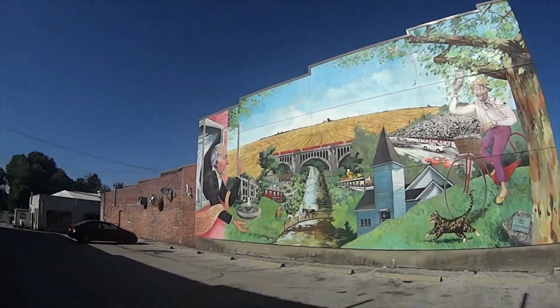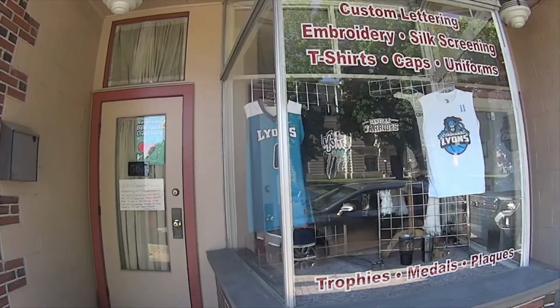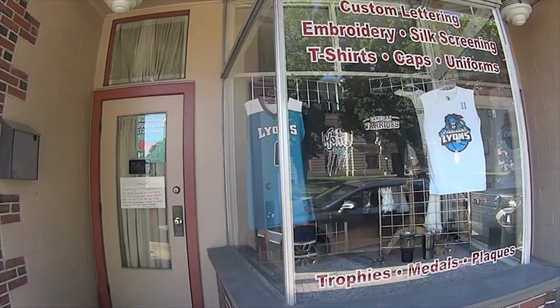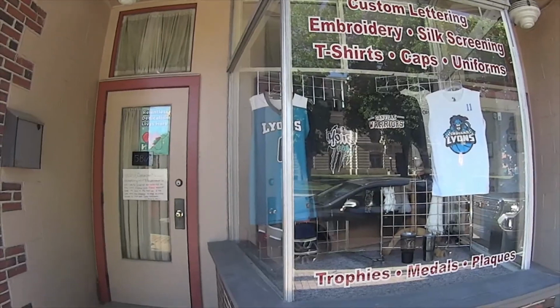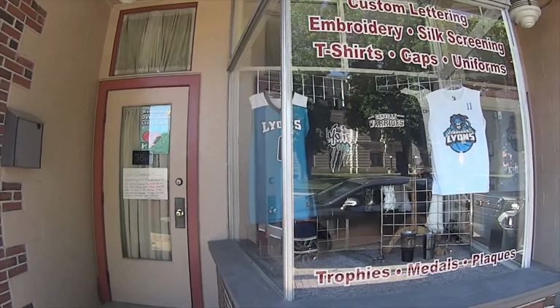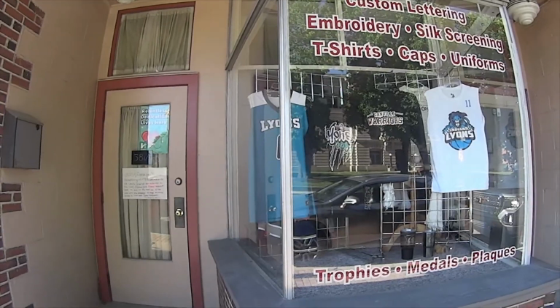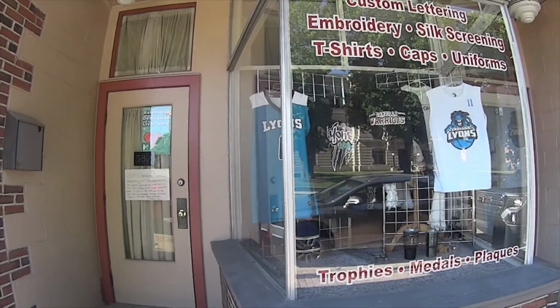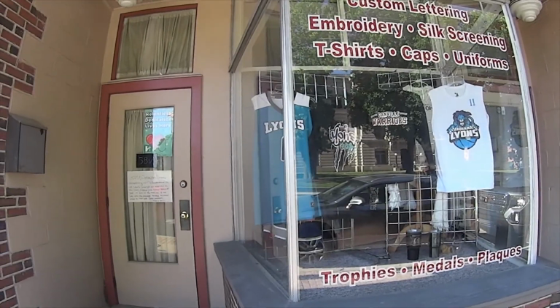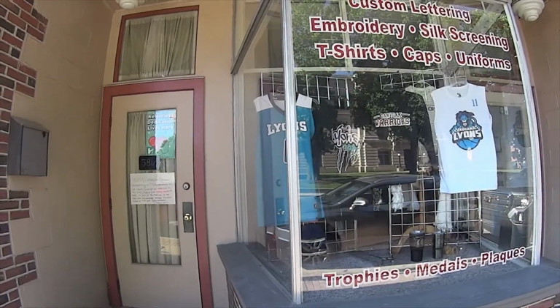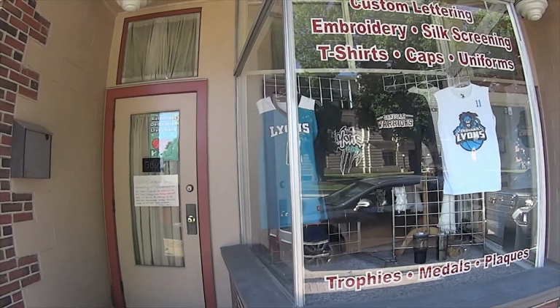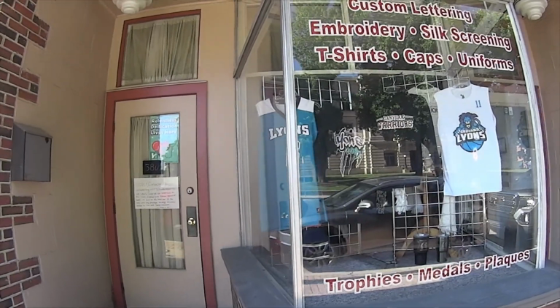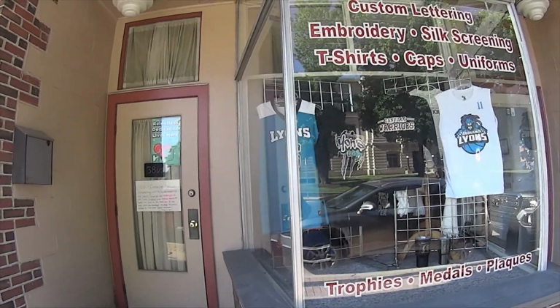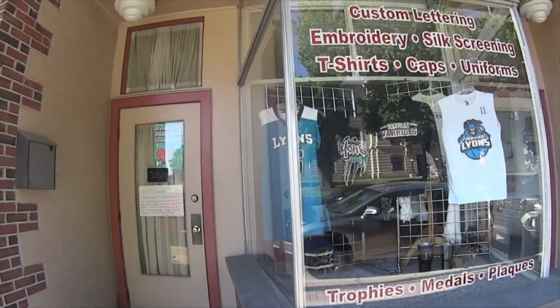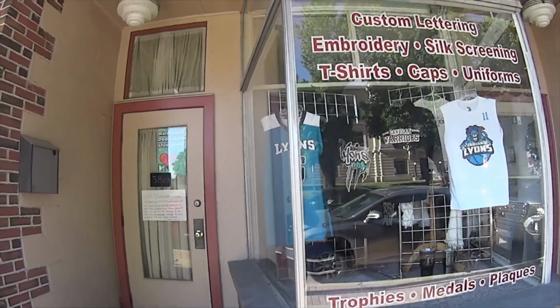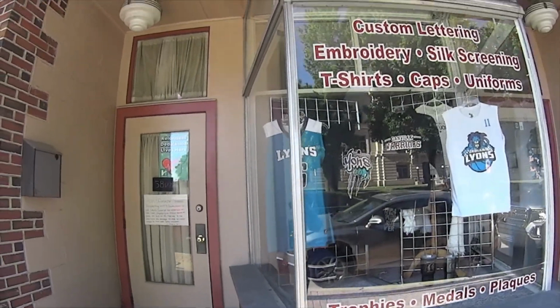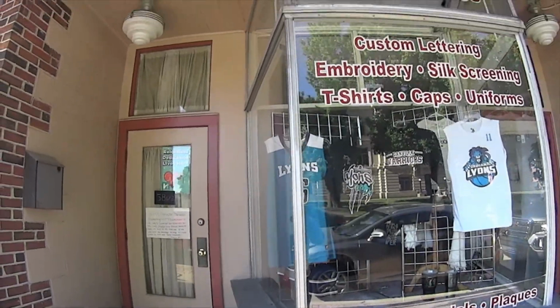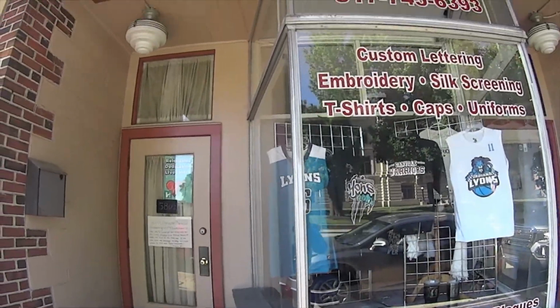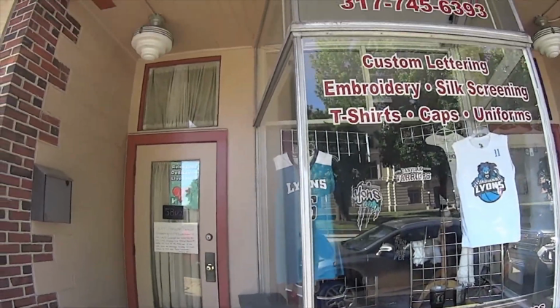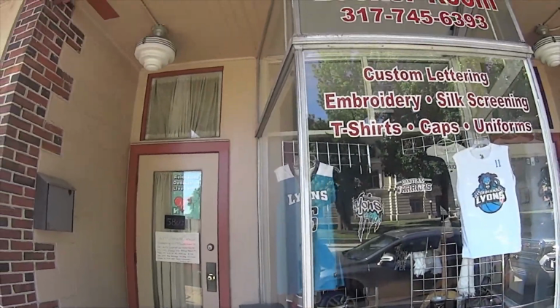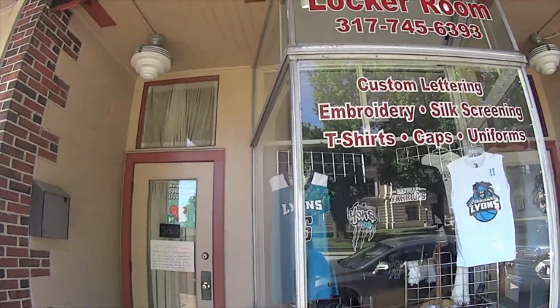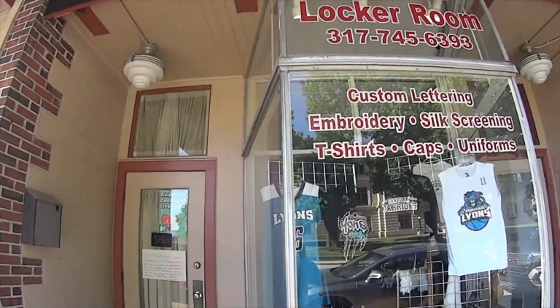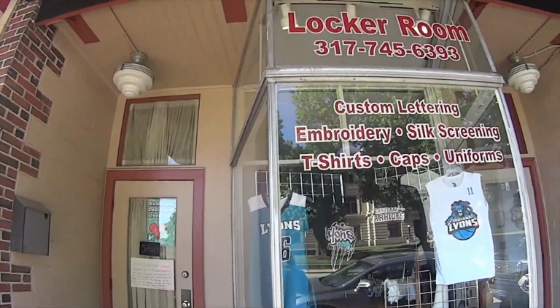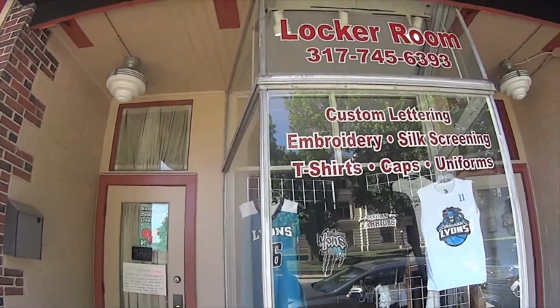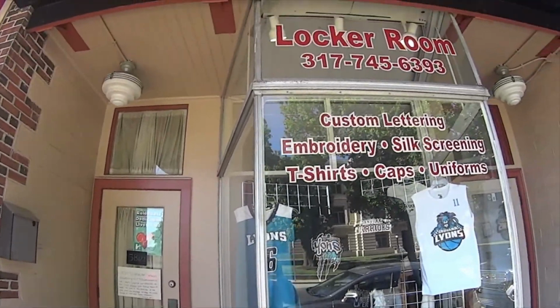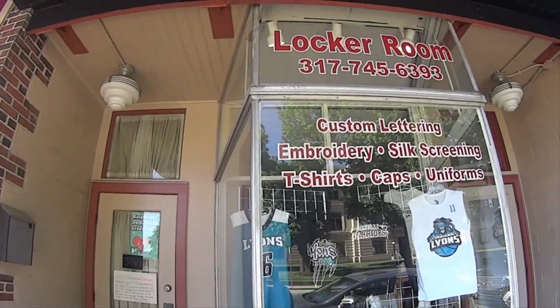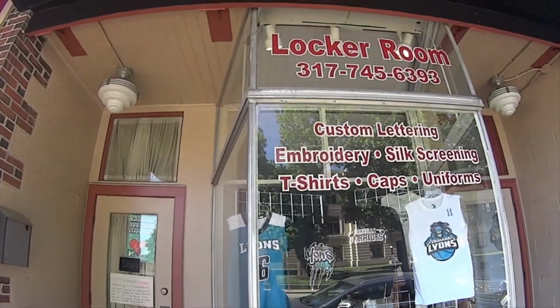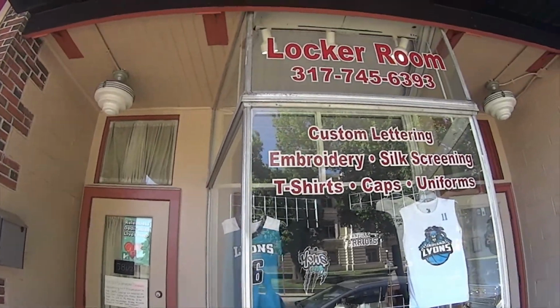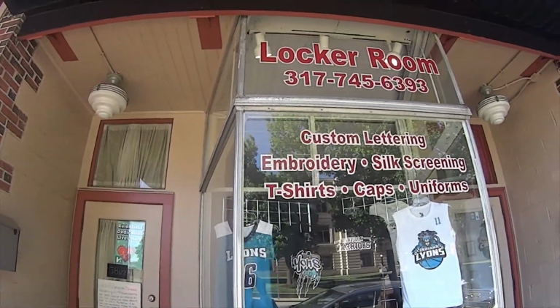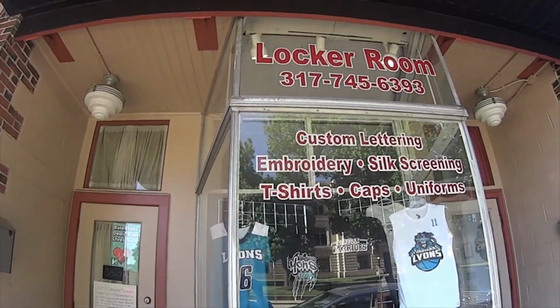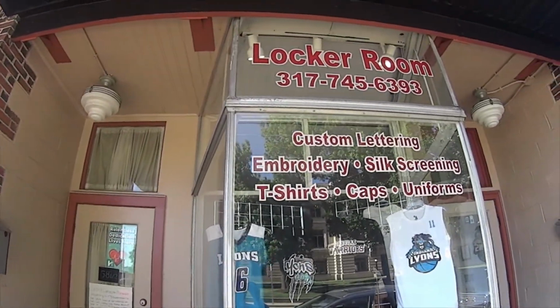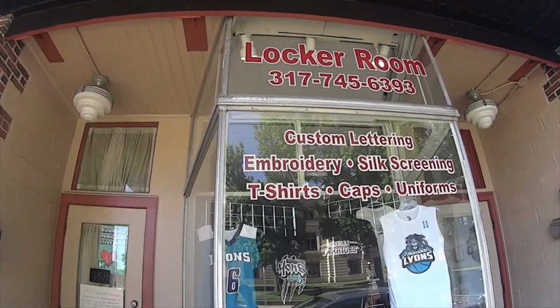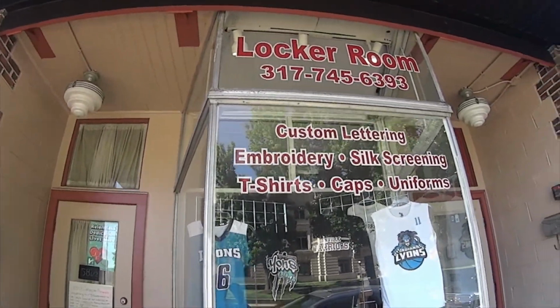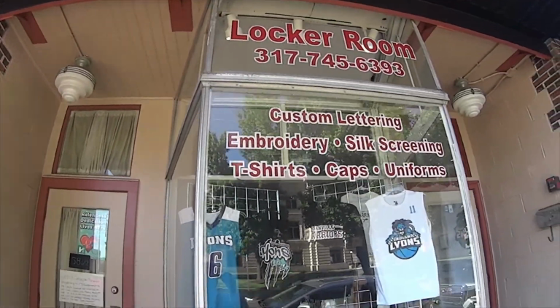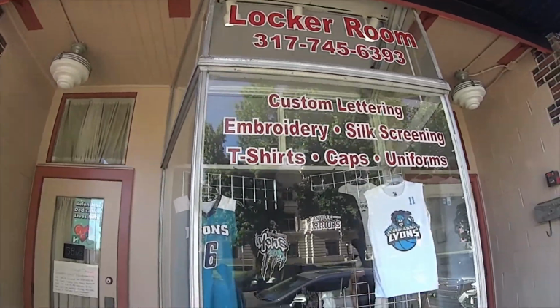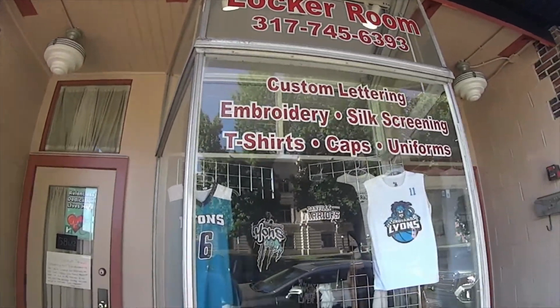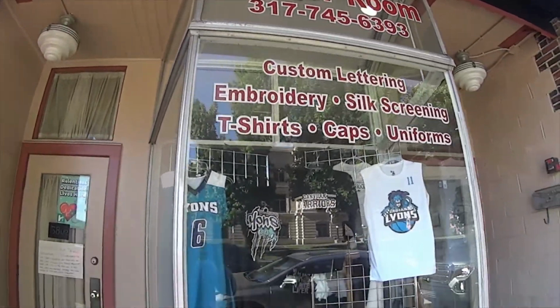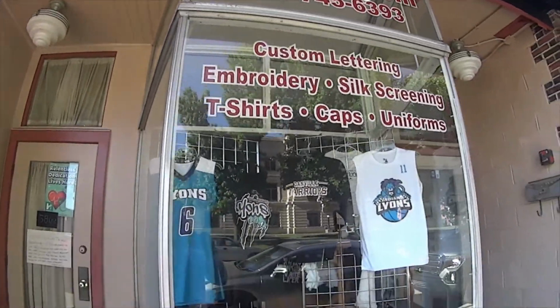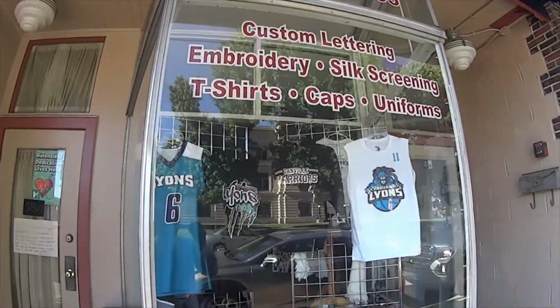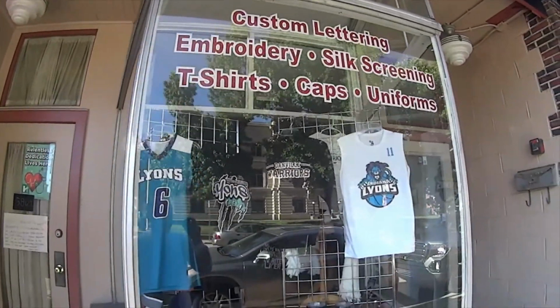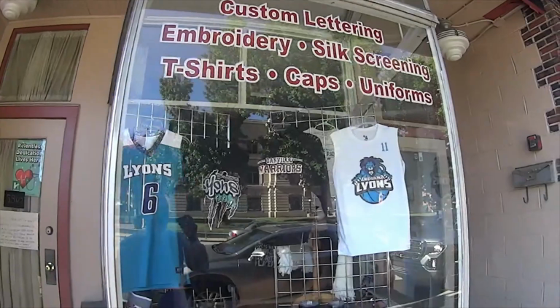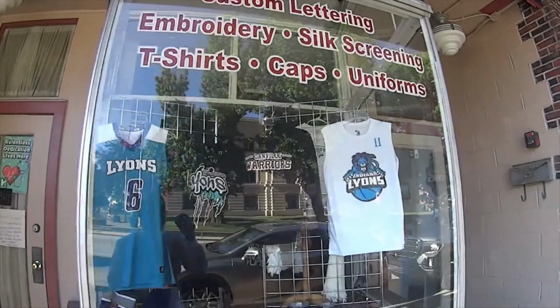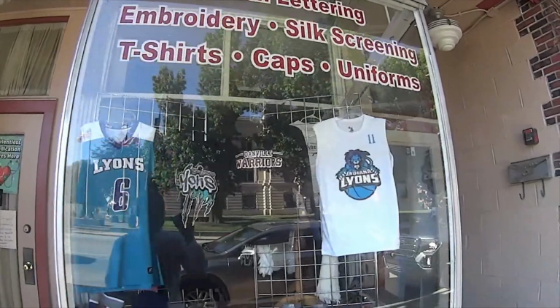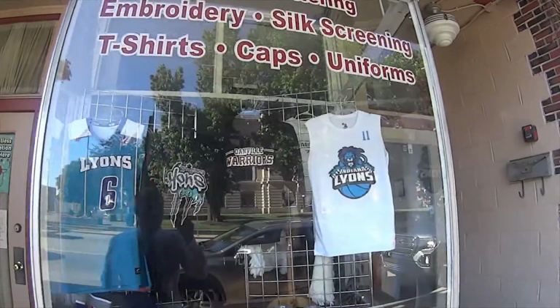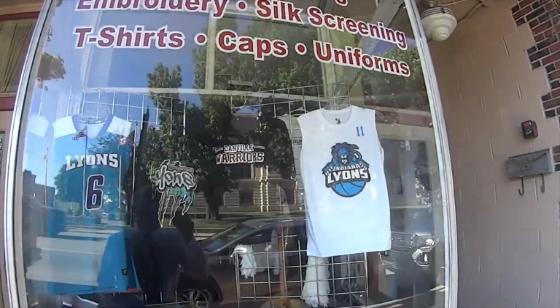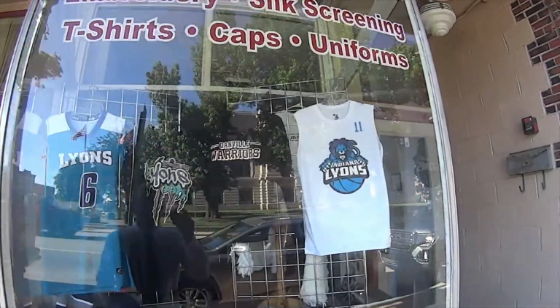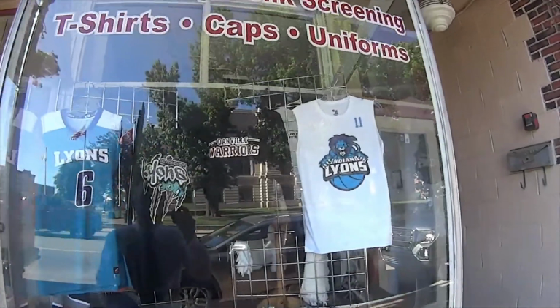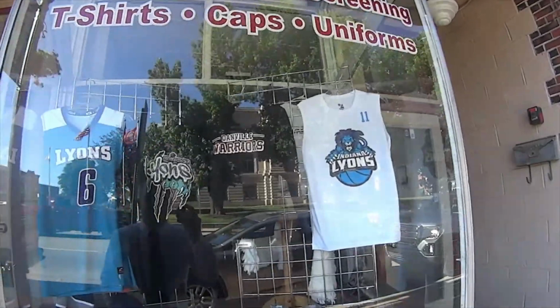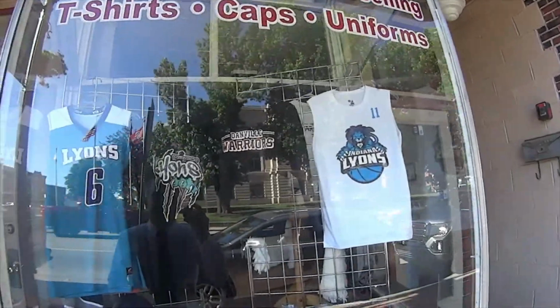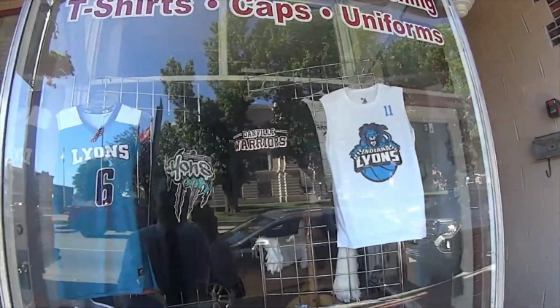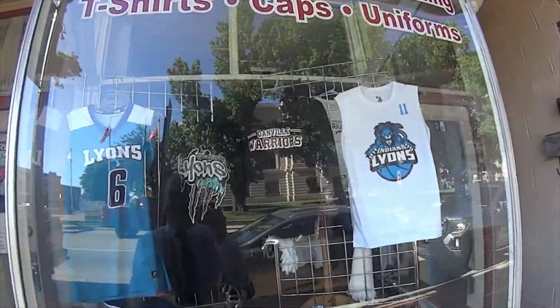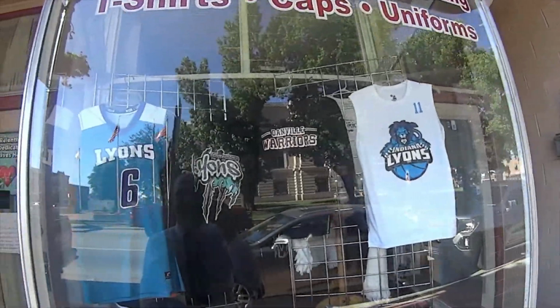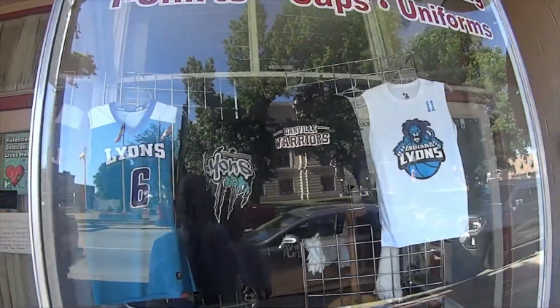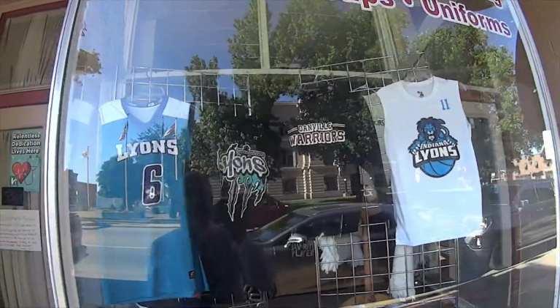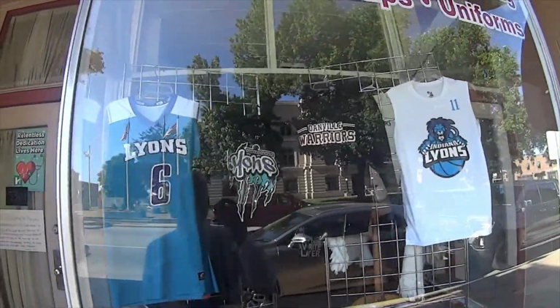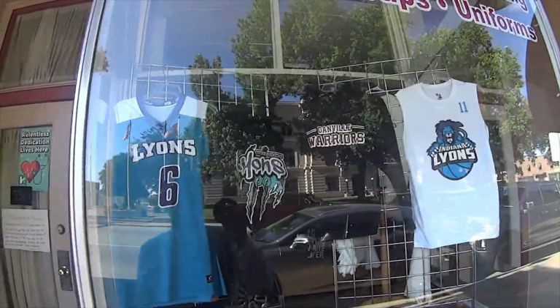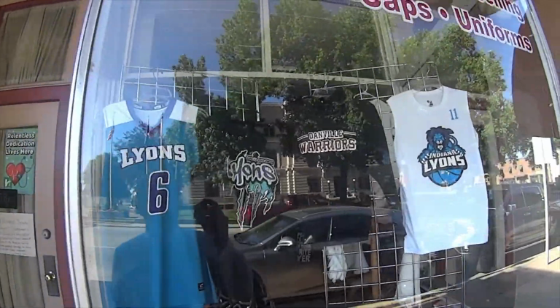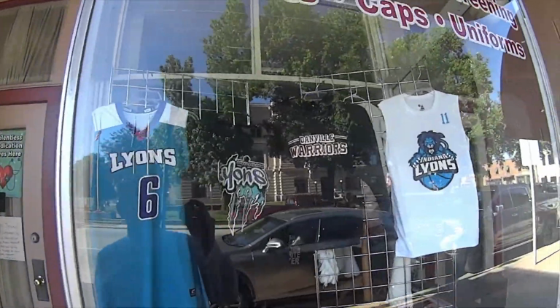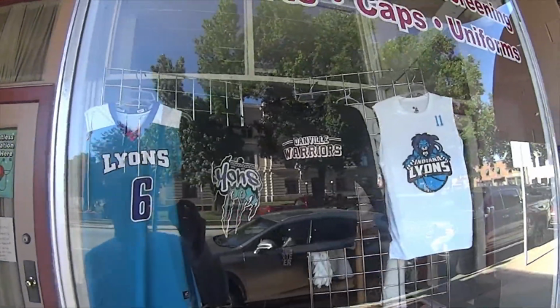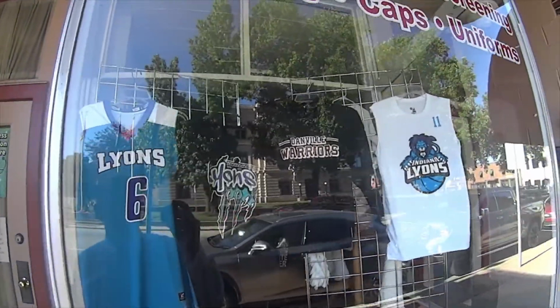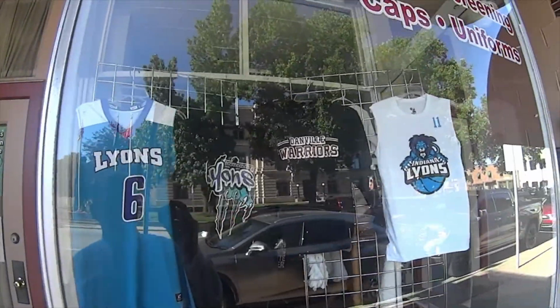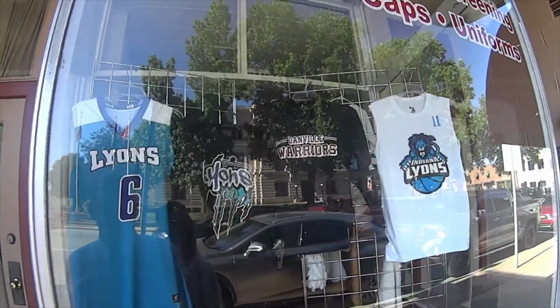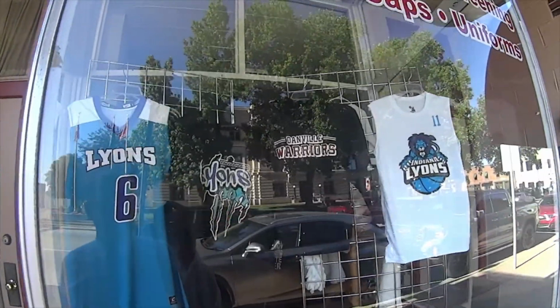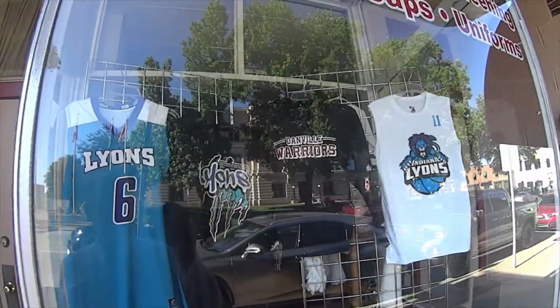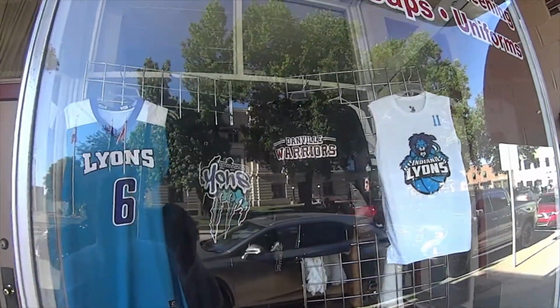Here's the Danville Trophies — embroidery, screen printing. The Lions. Danville Warriors.